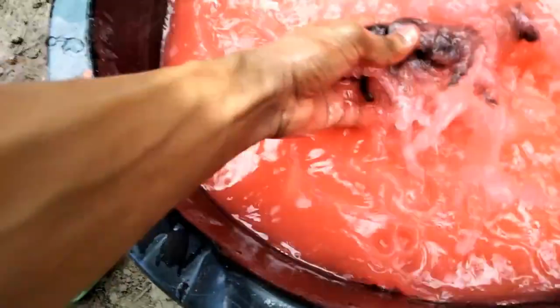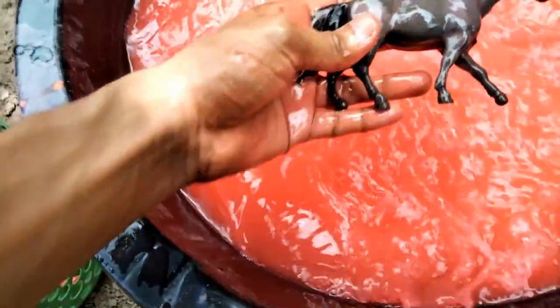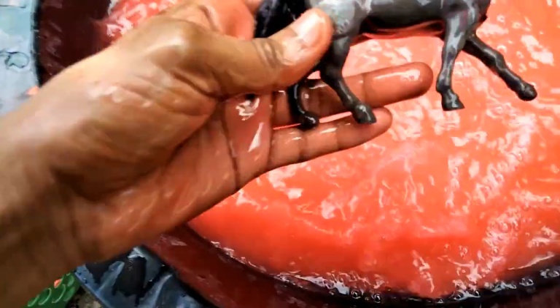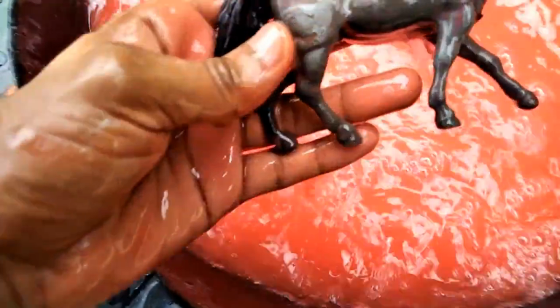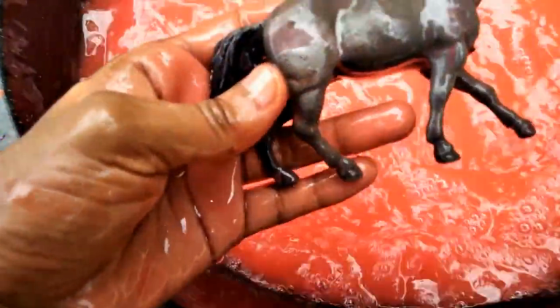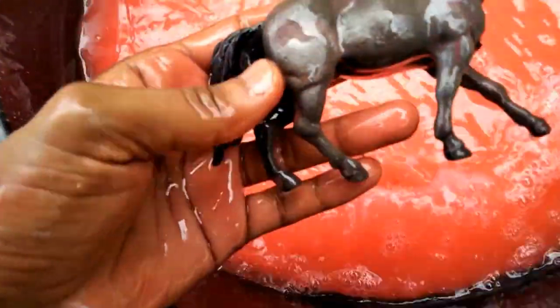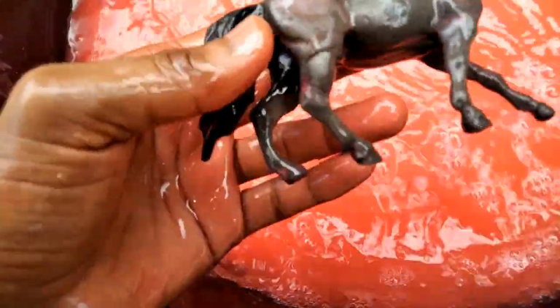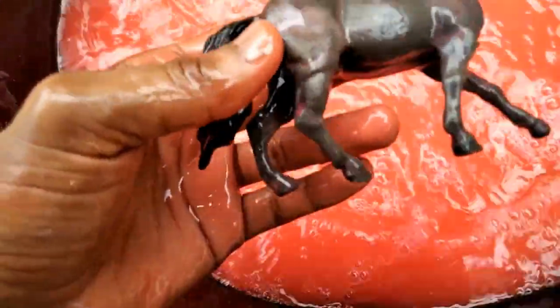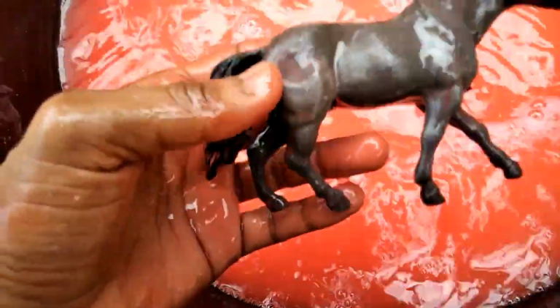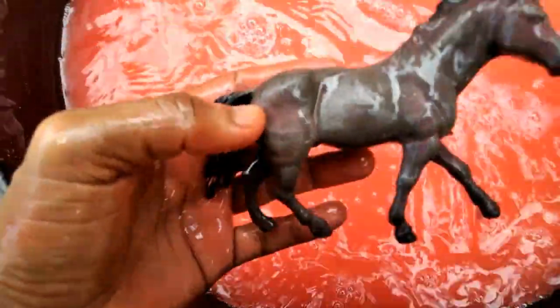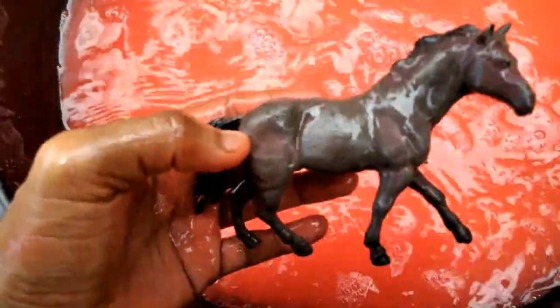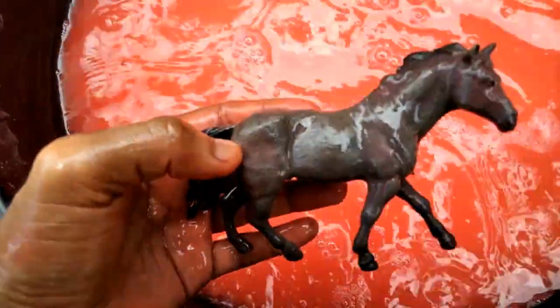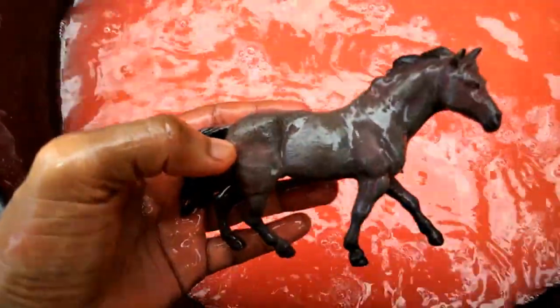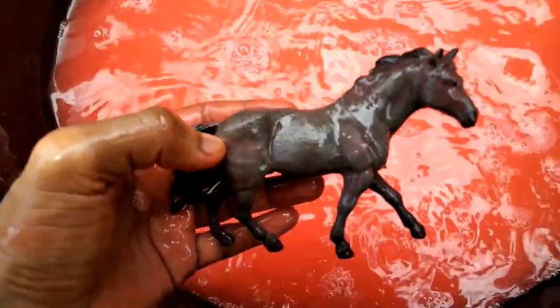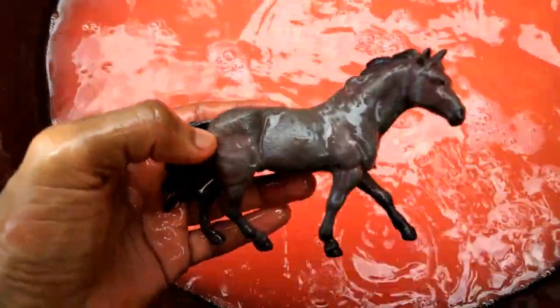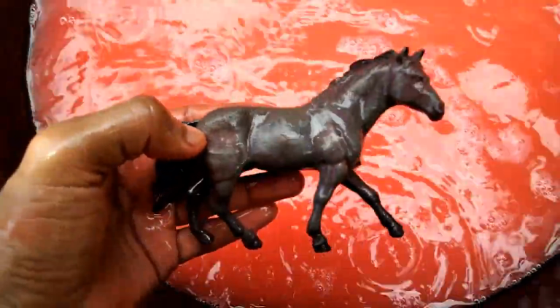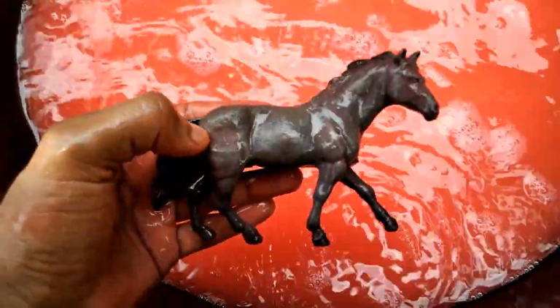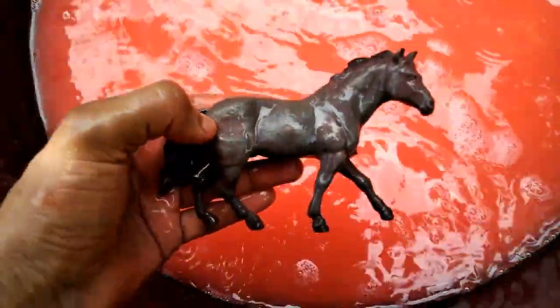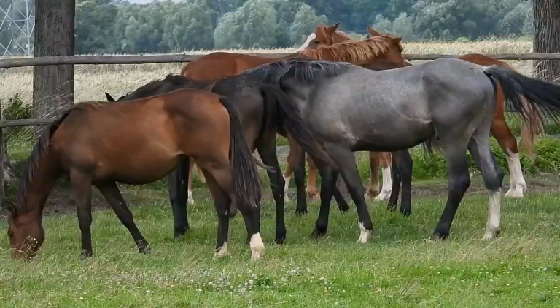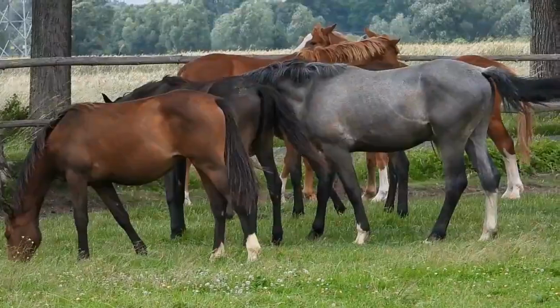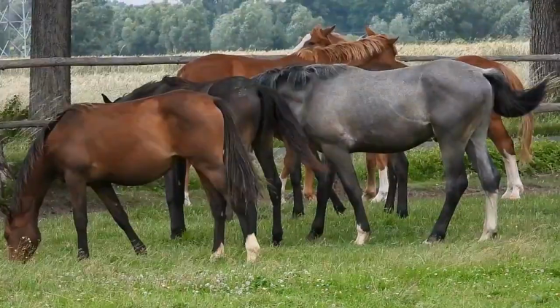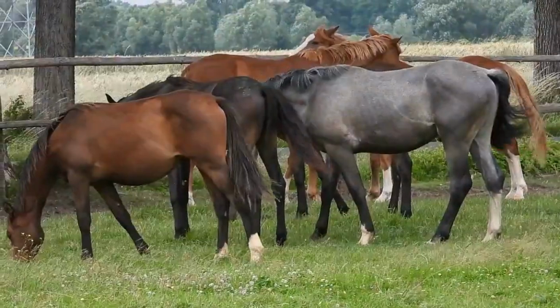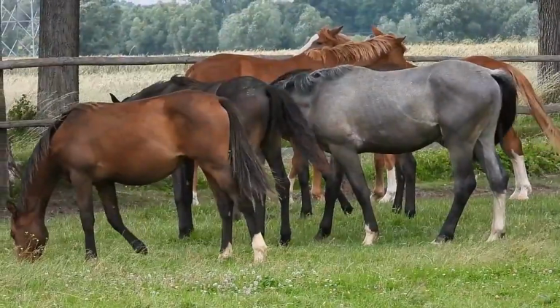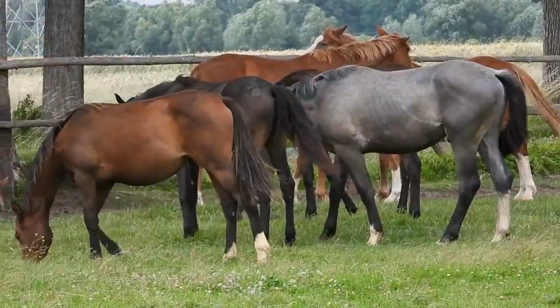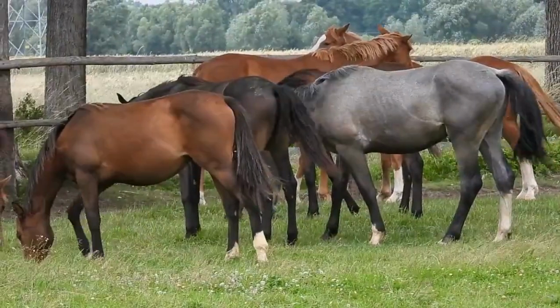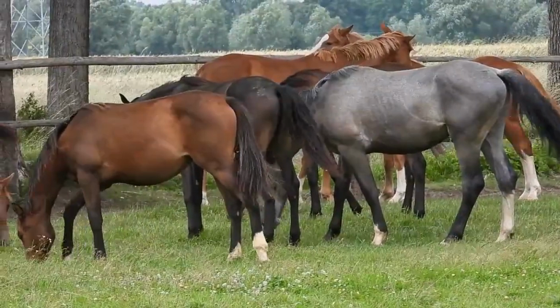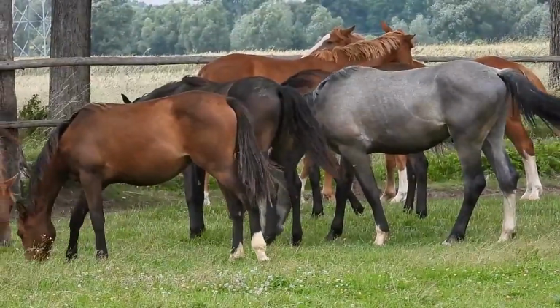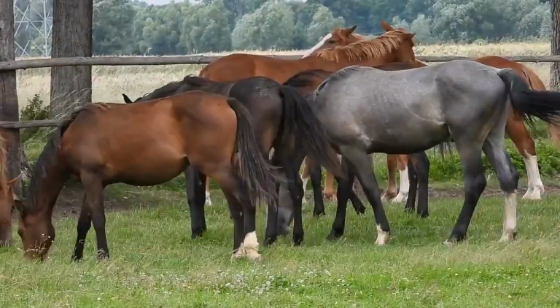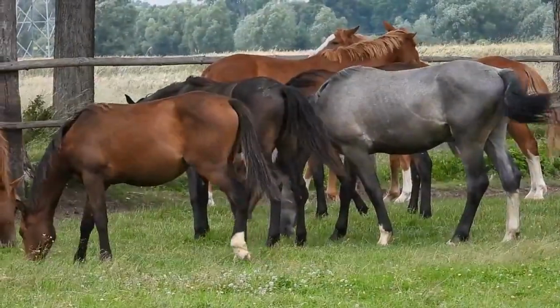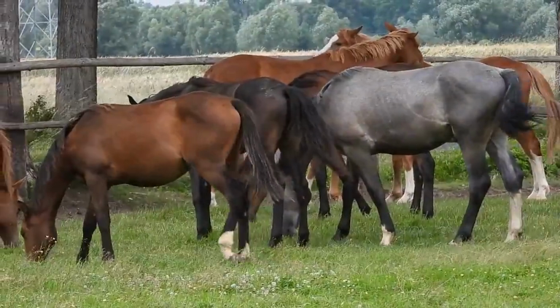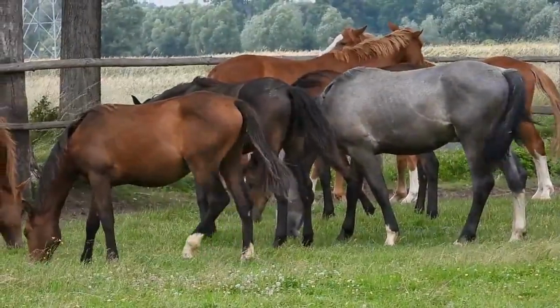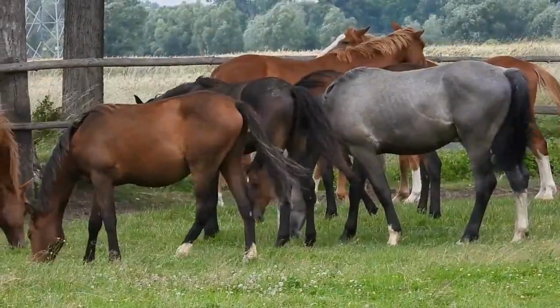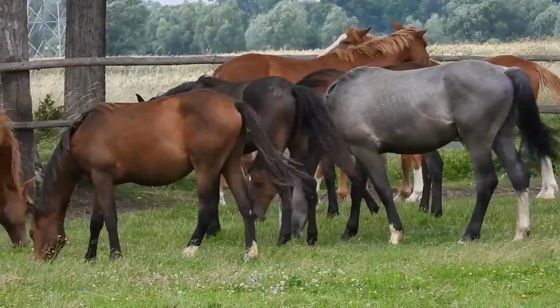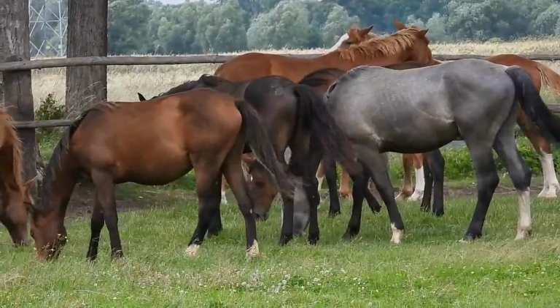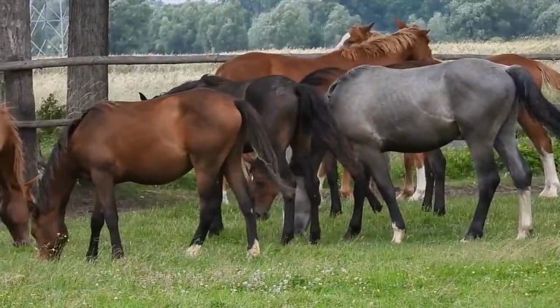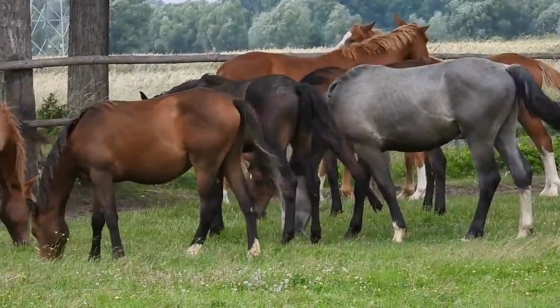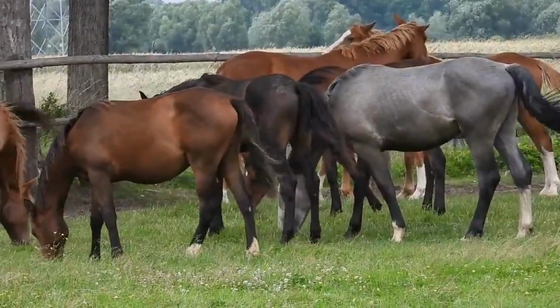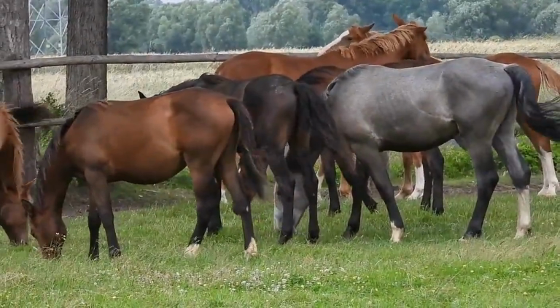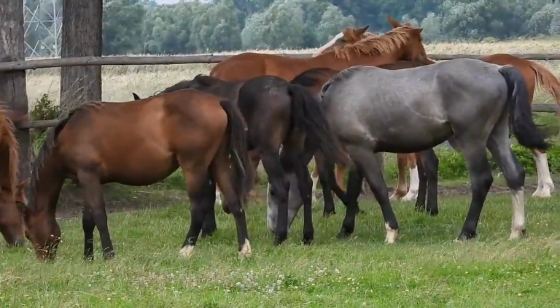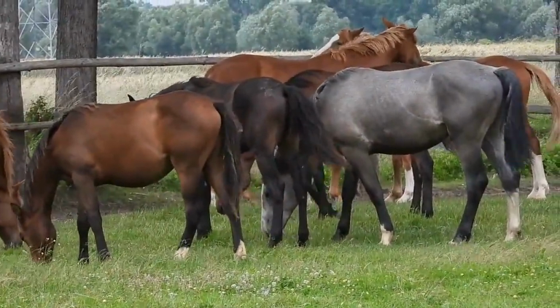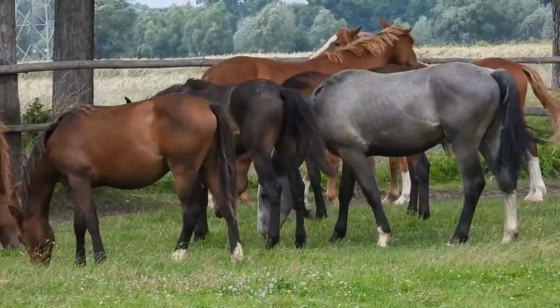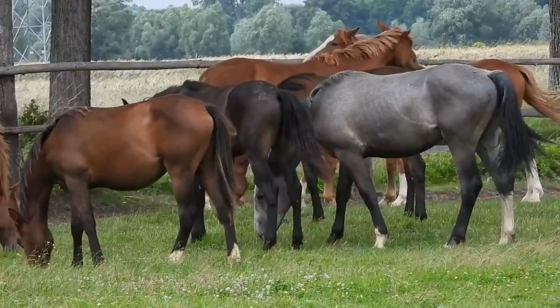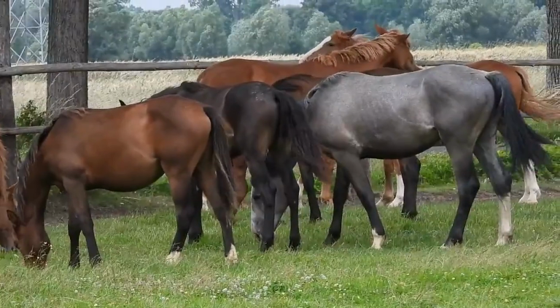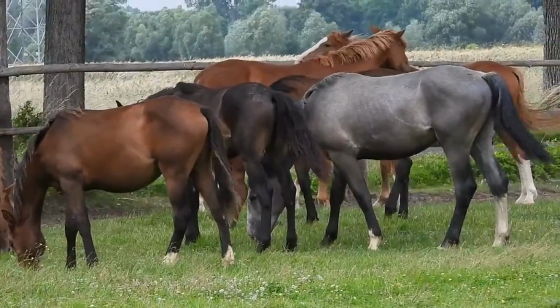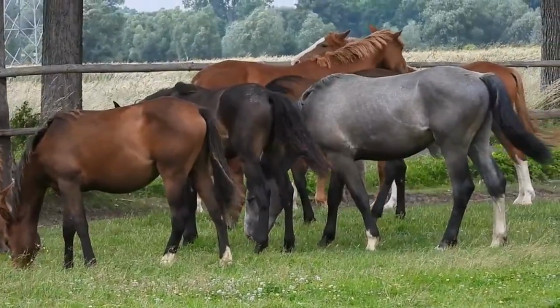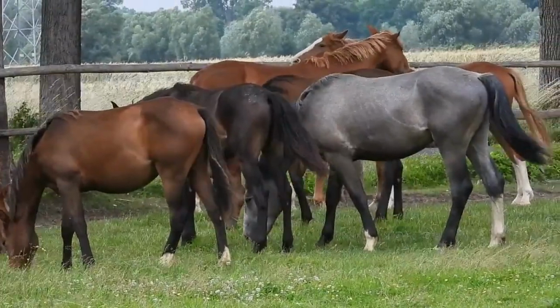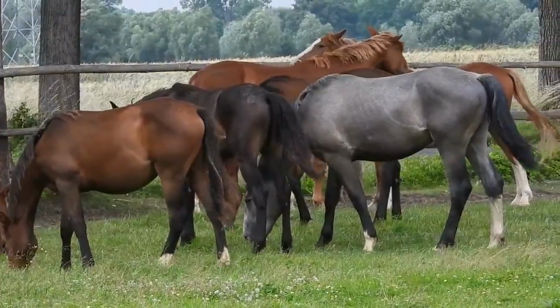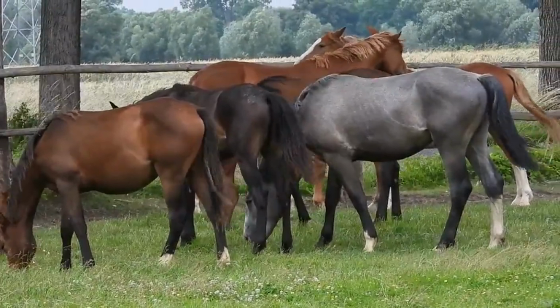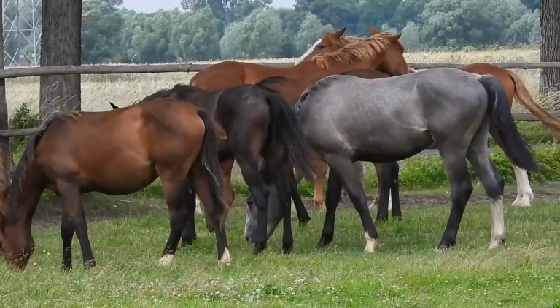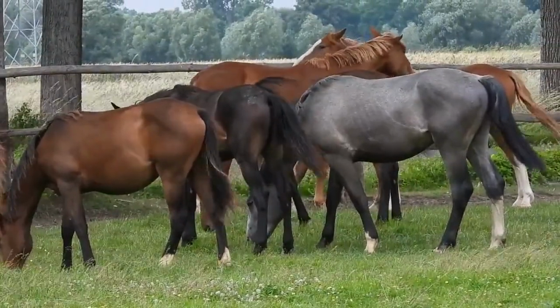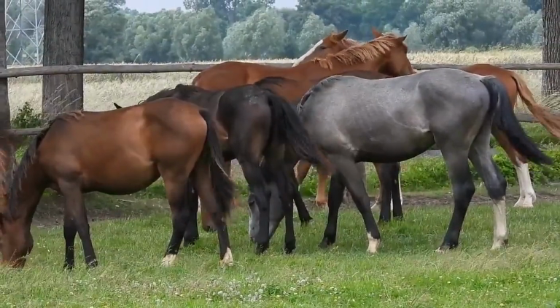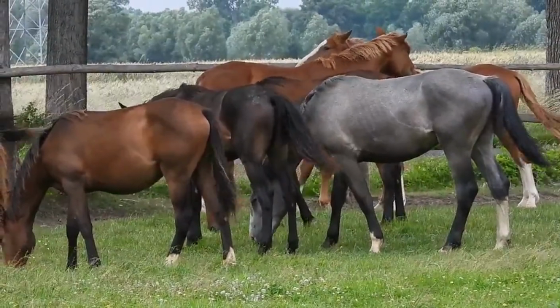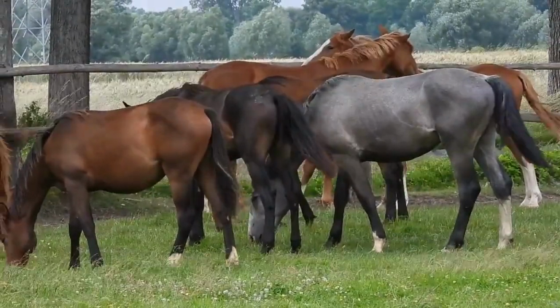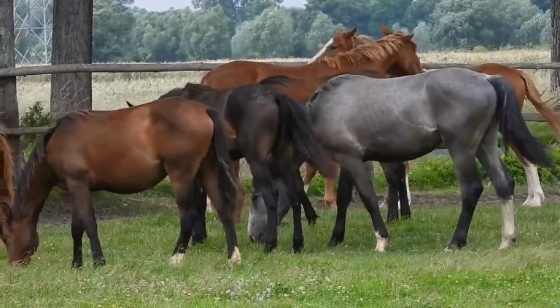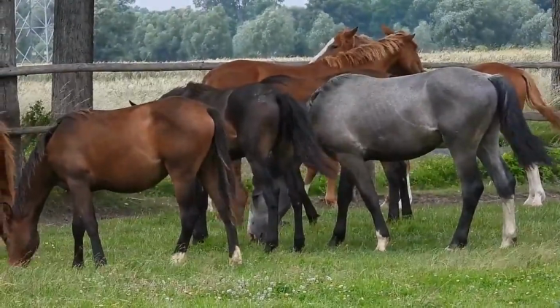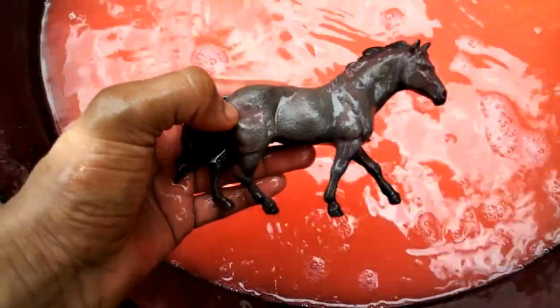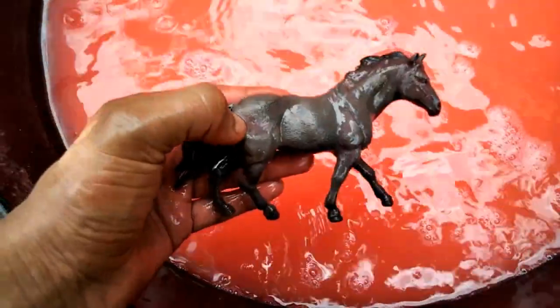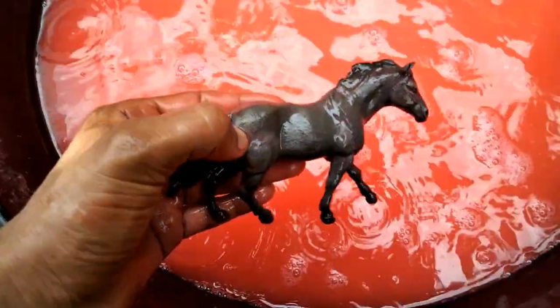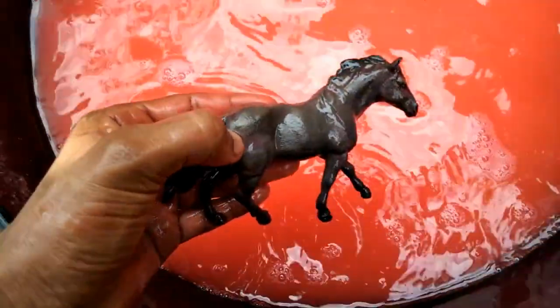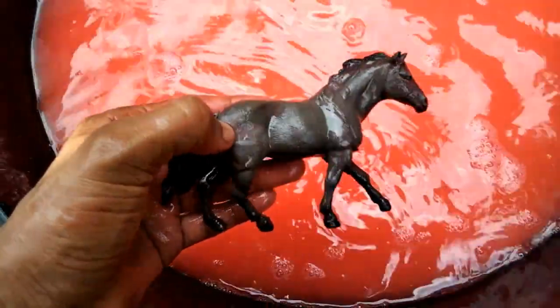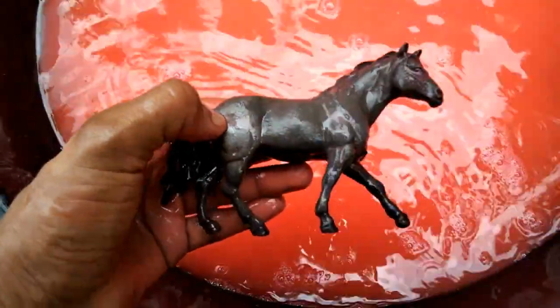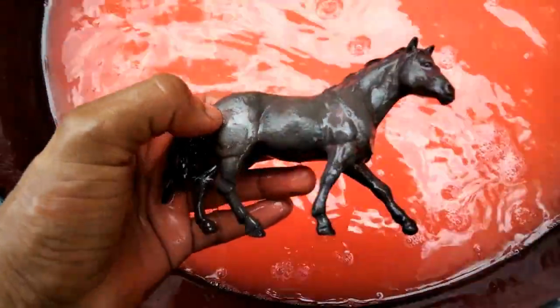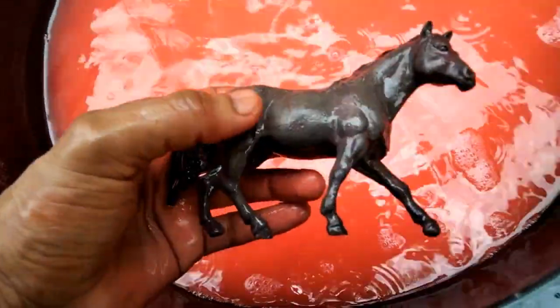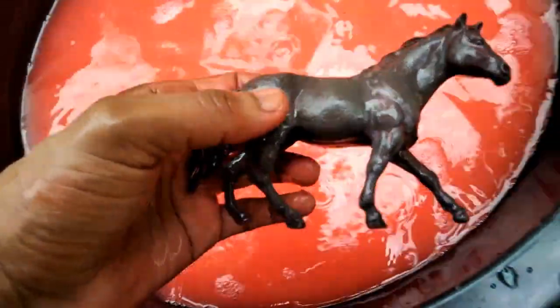Black horse, wow guys, beautiful look, black horse.